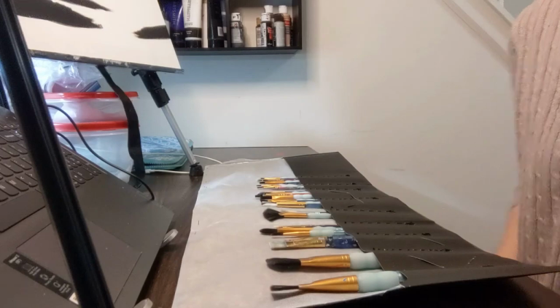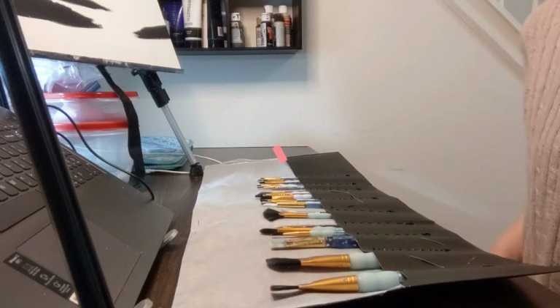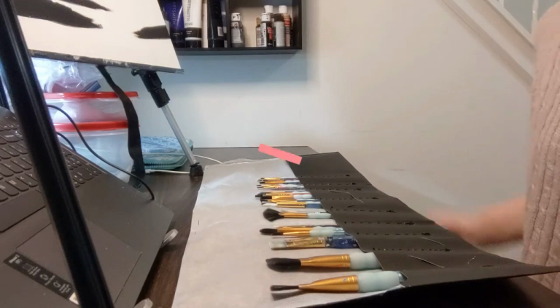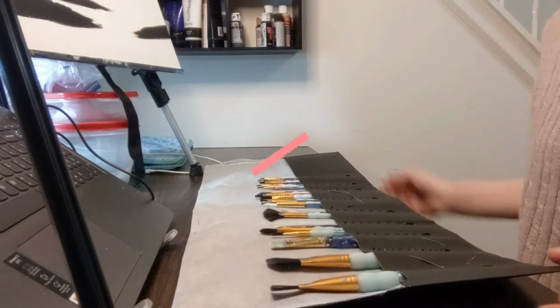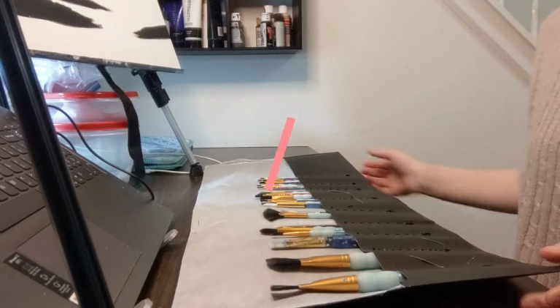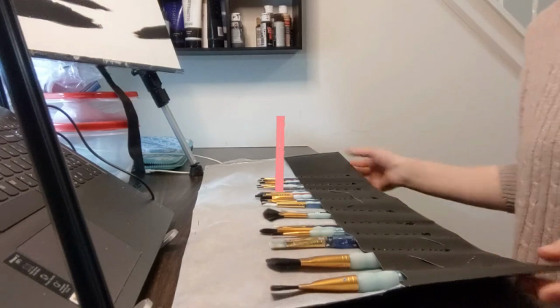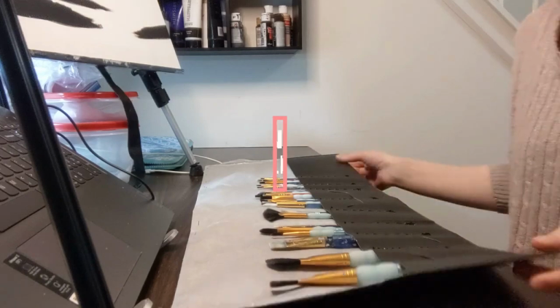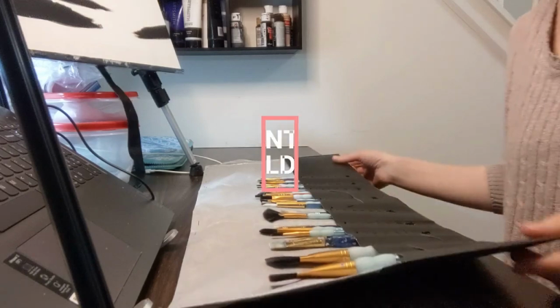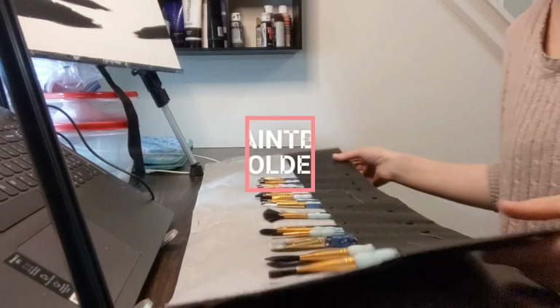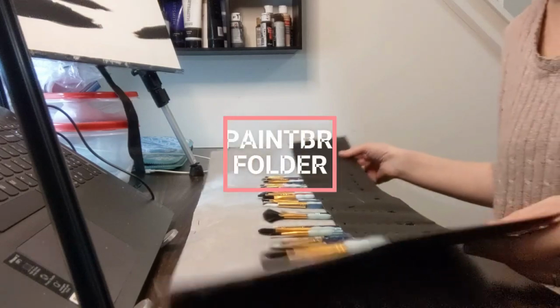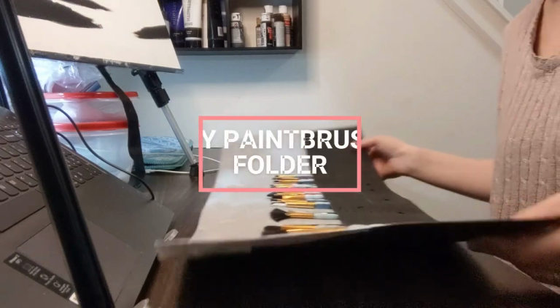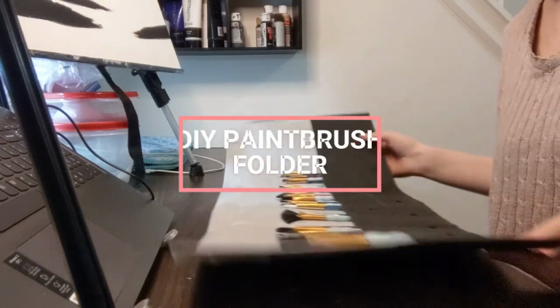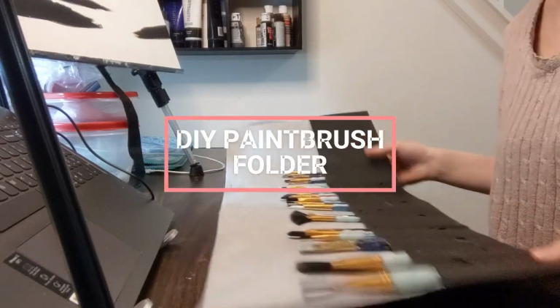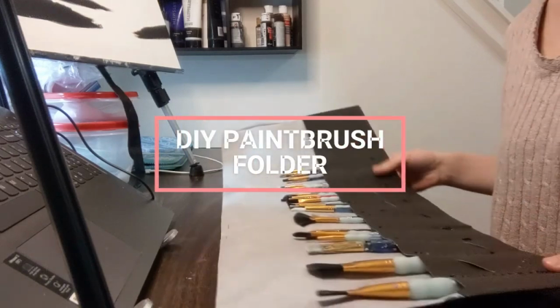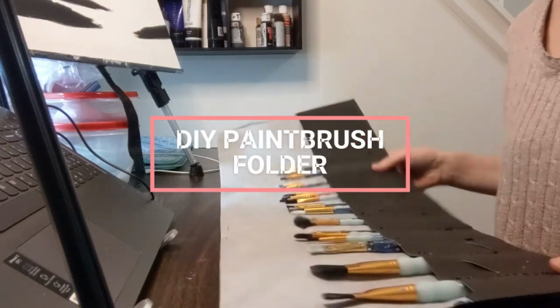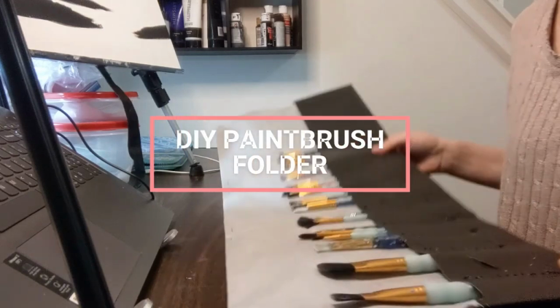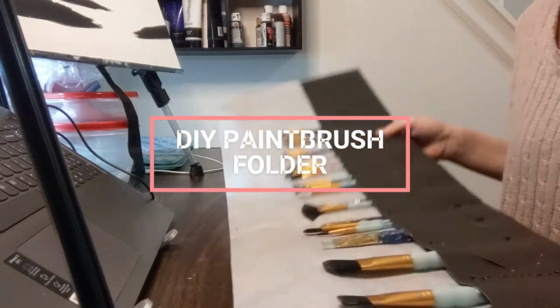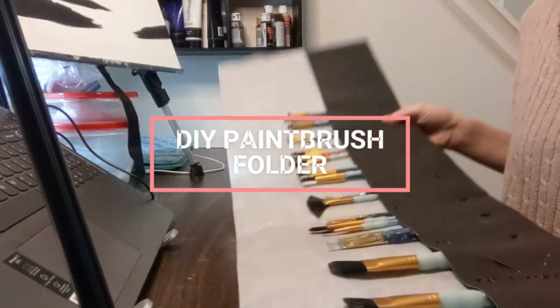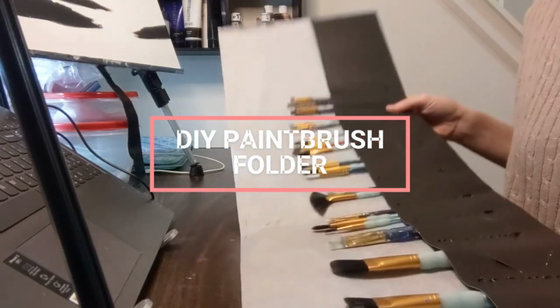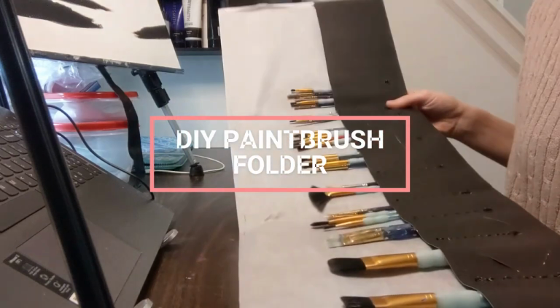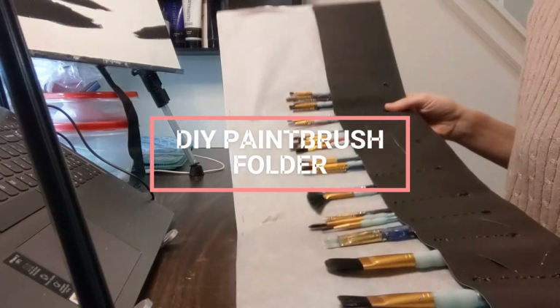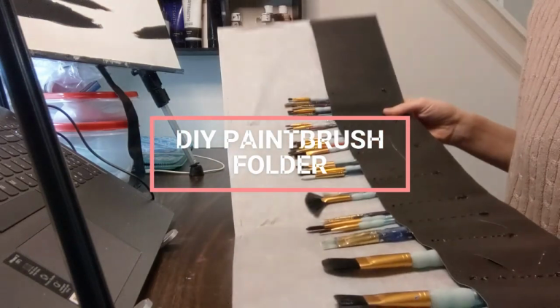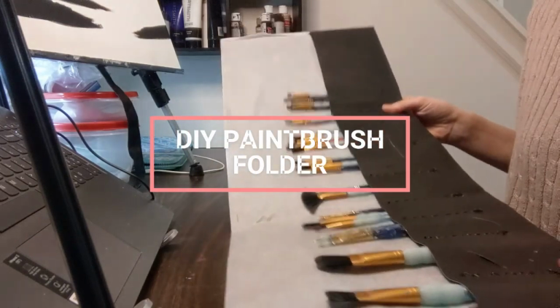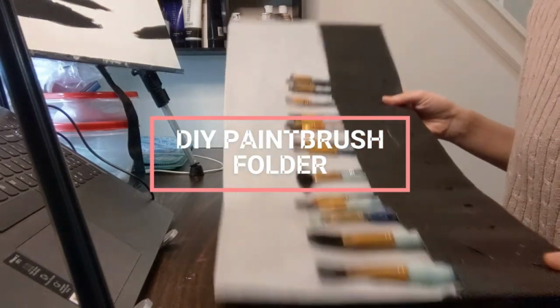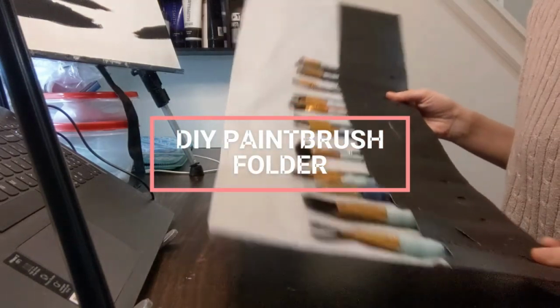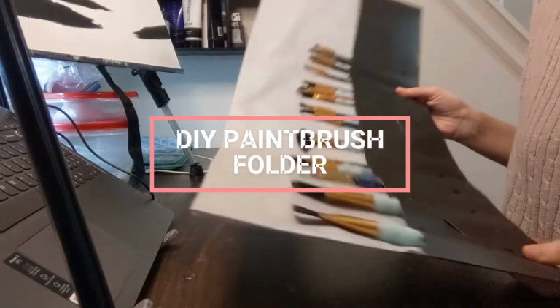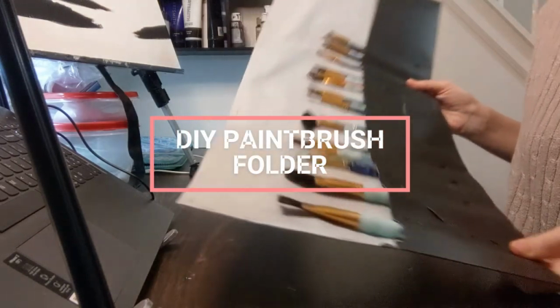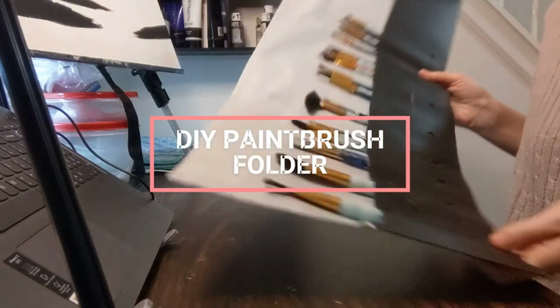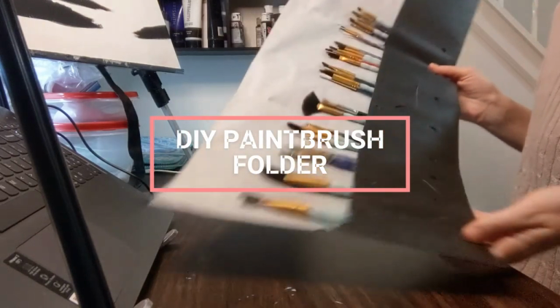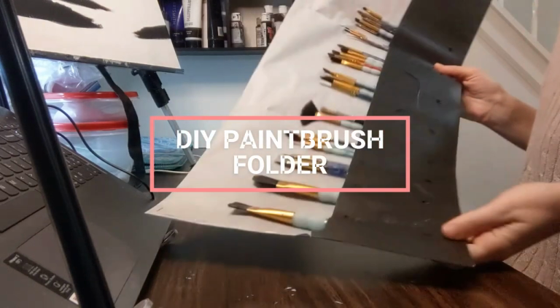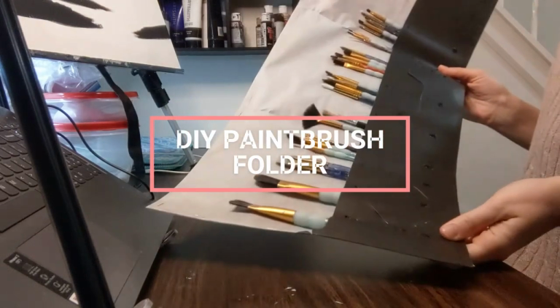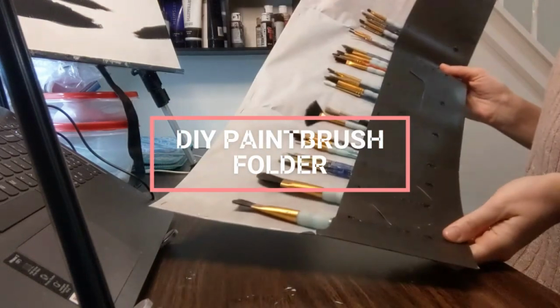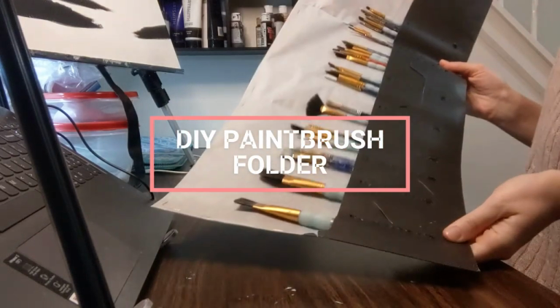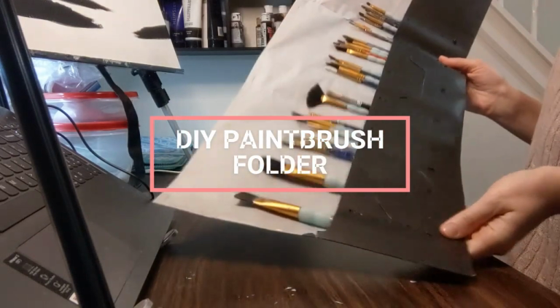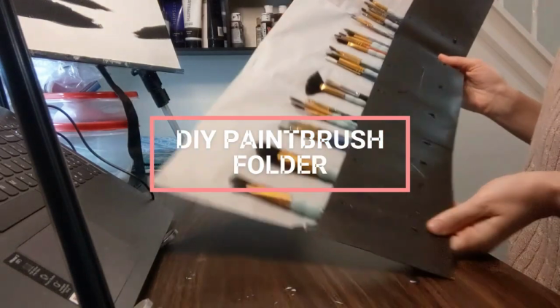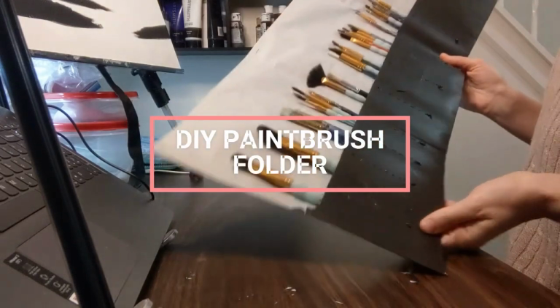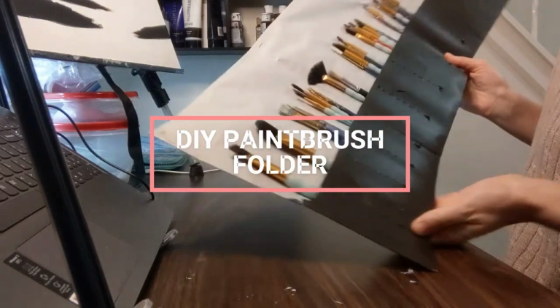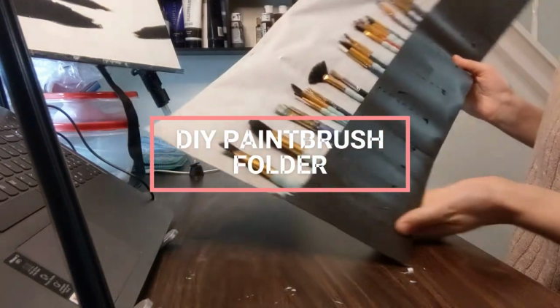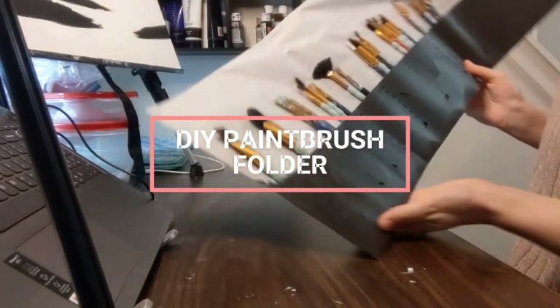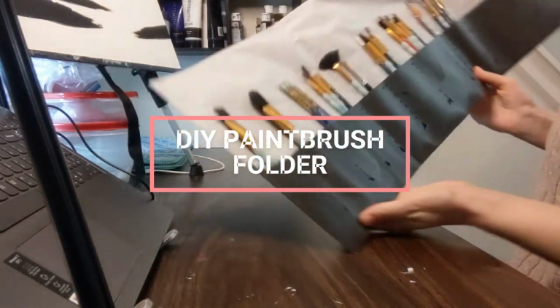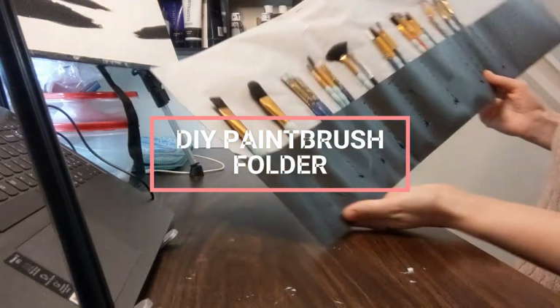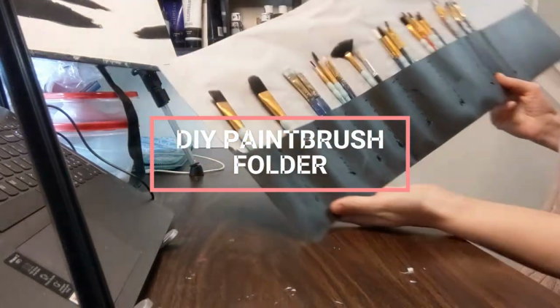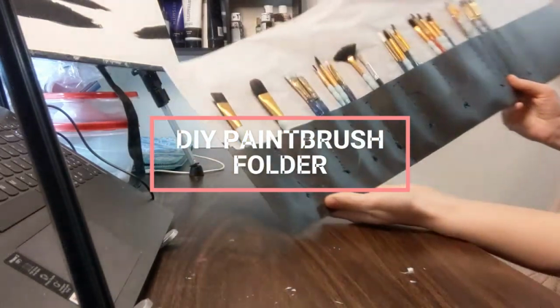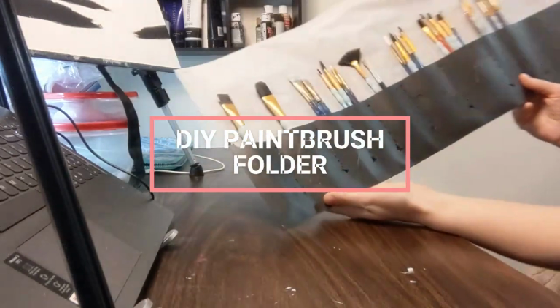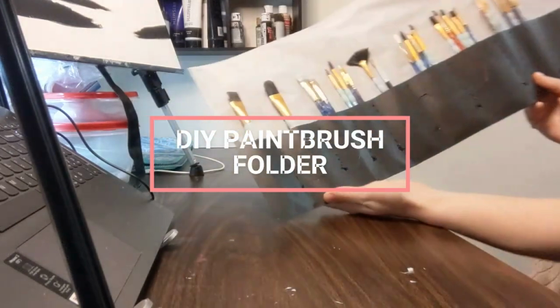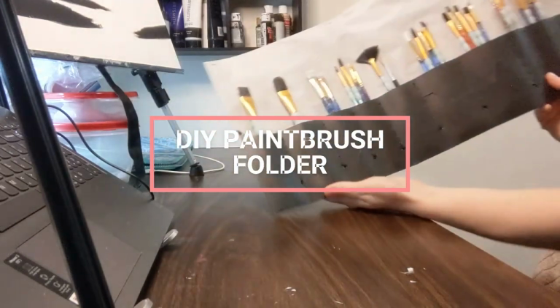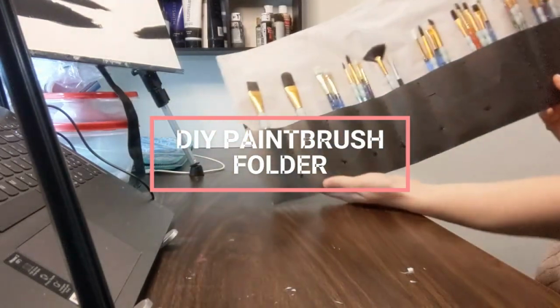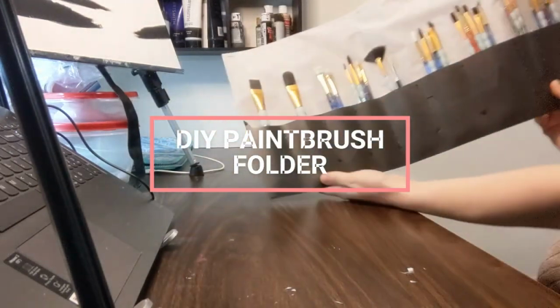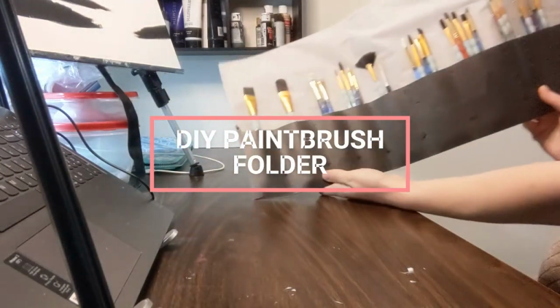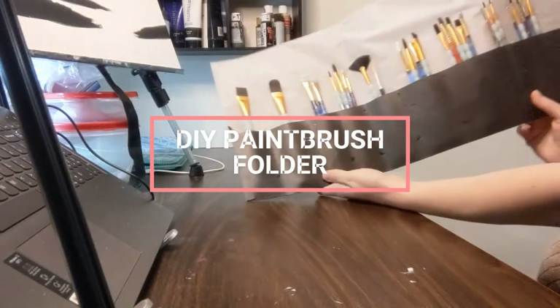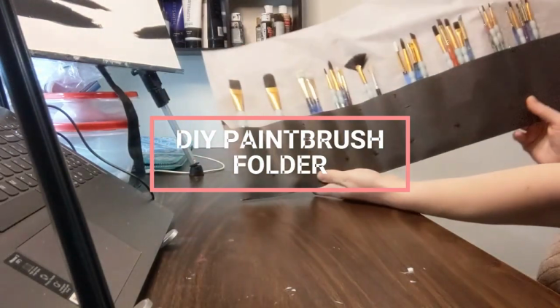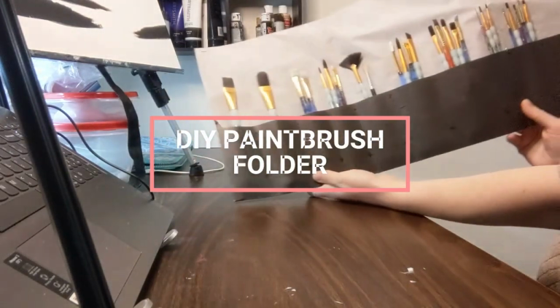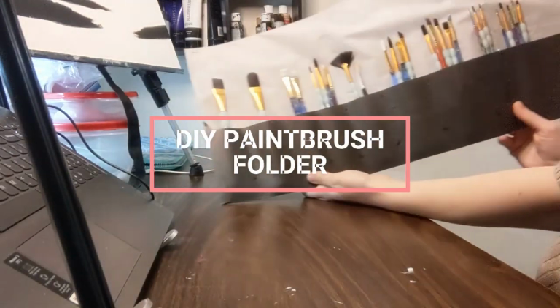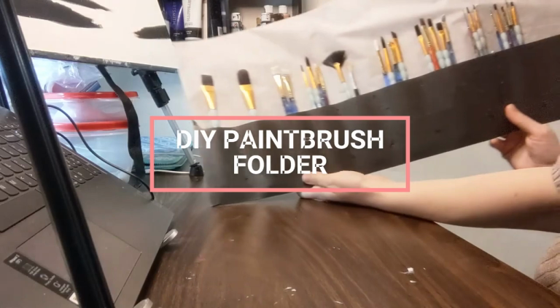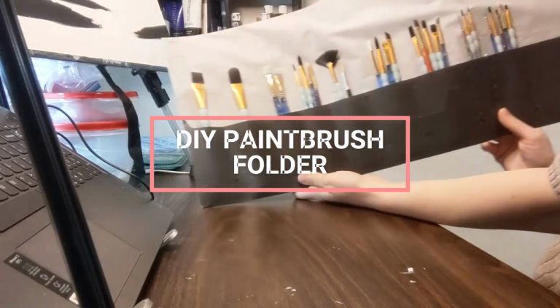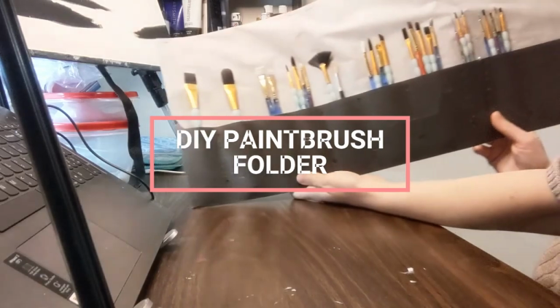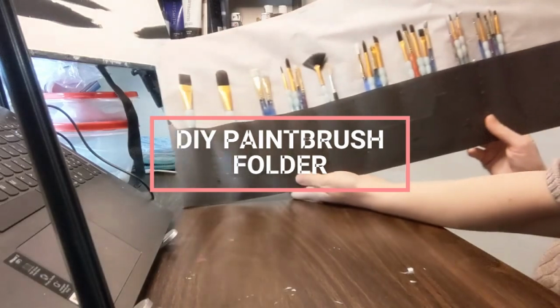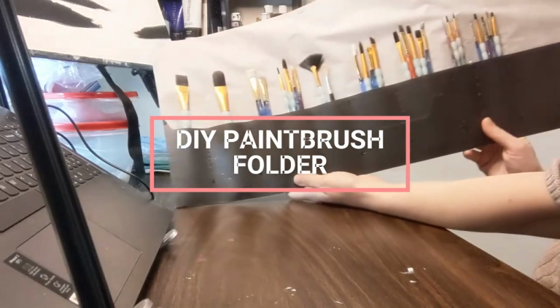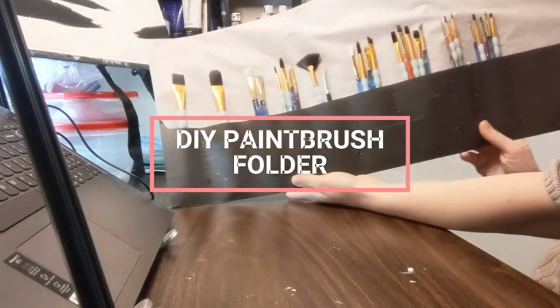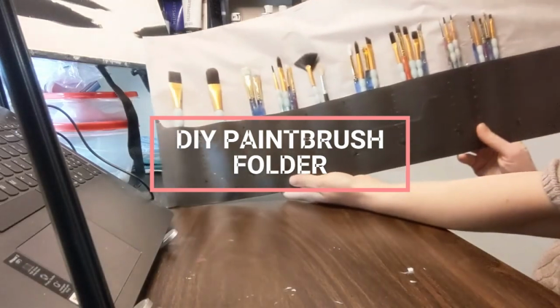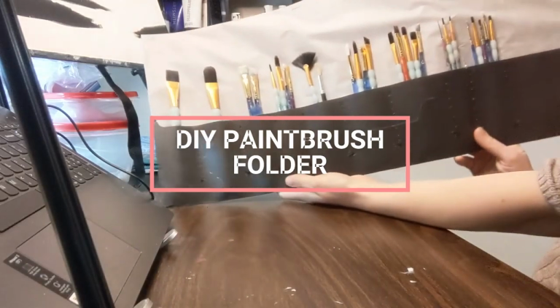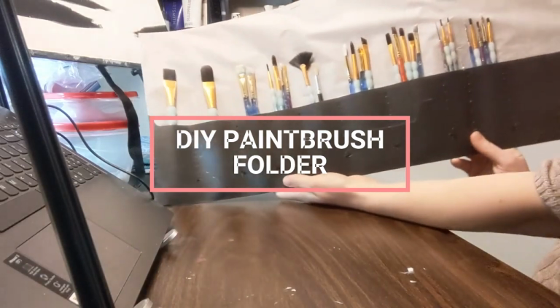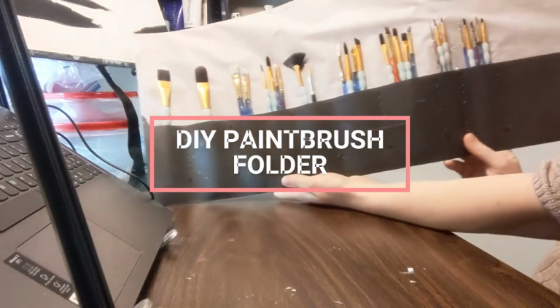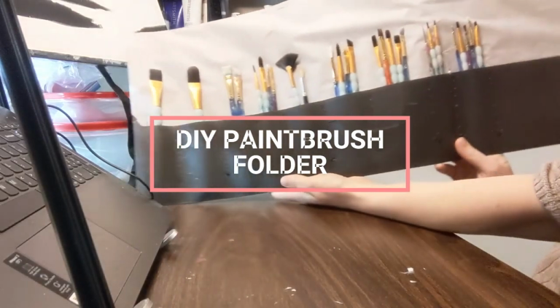Hey! In this video I'm going to show you how I made my own DIY paintbrush folder.